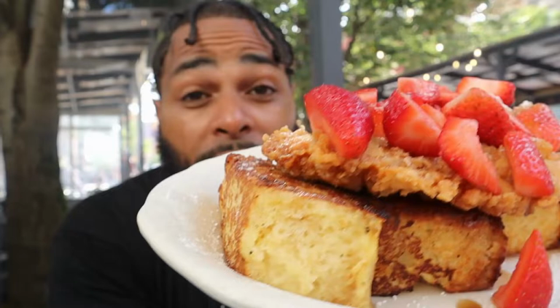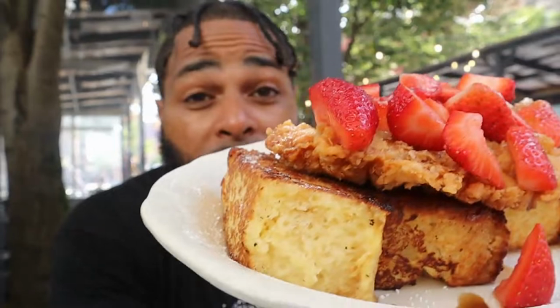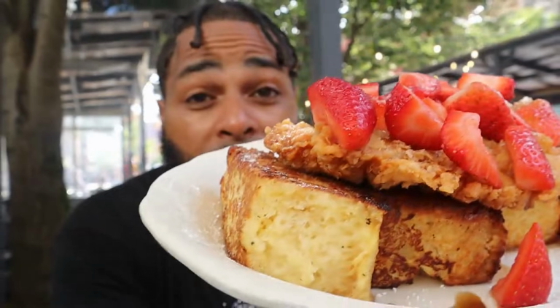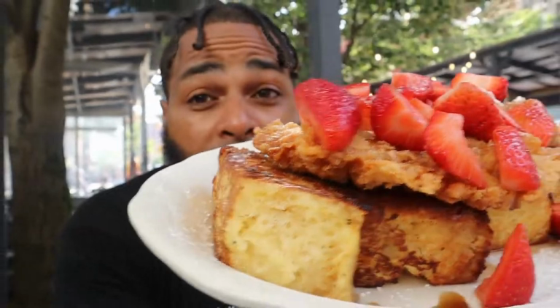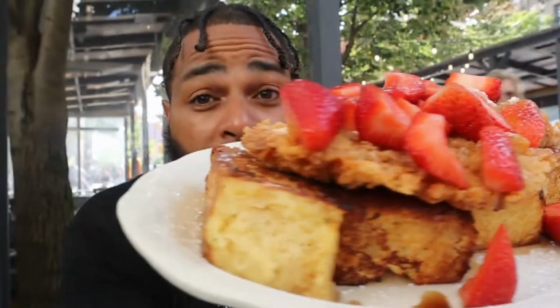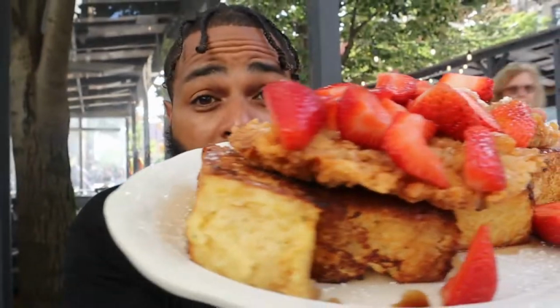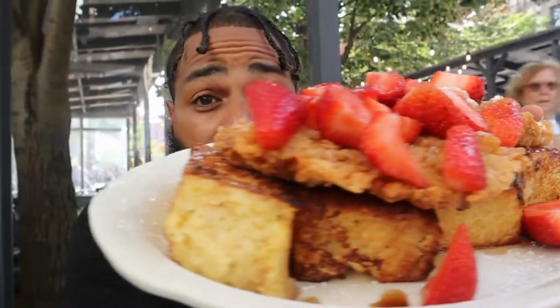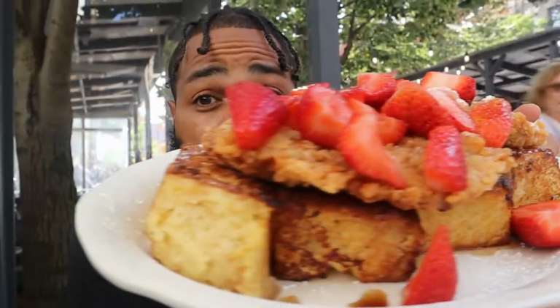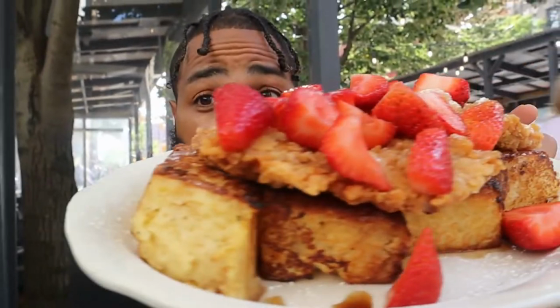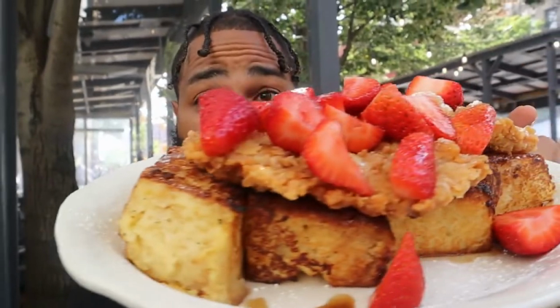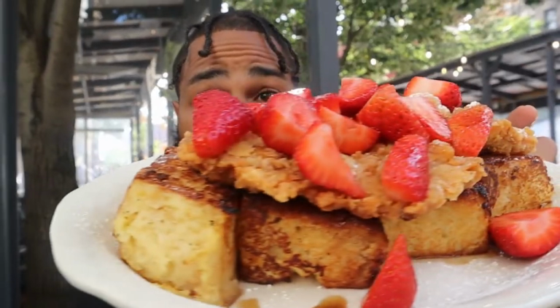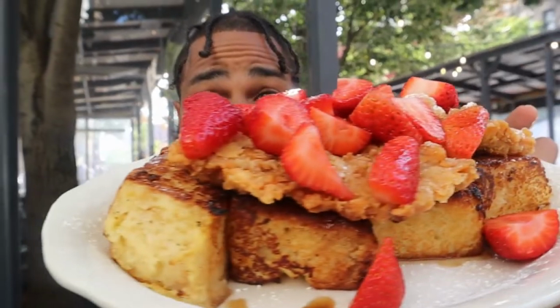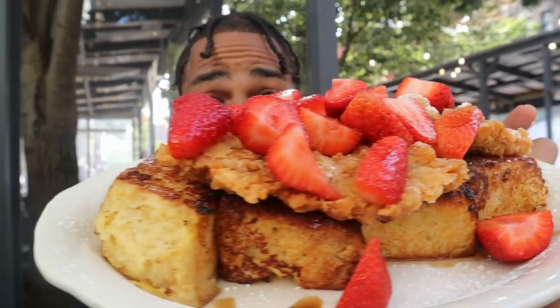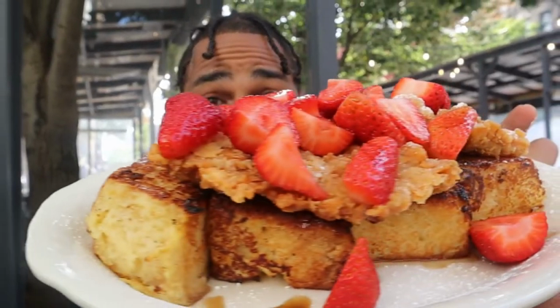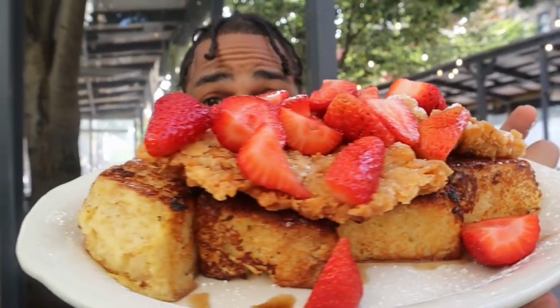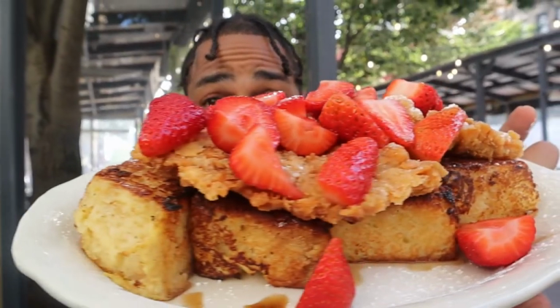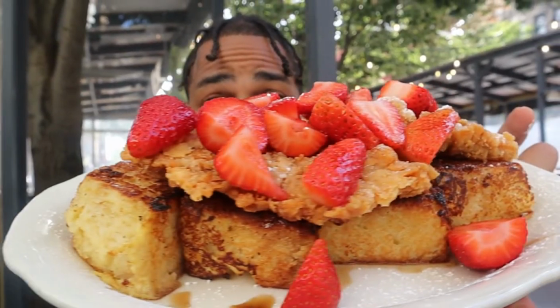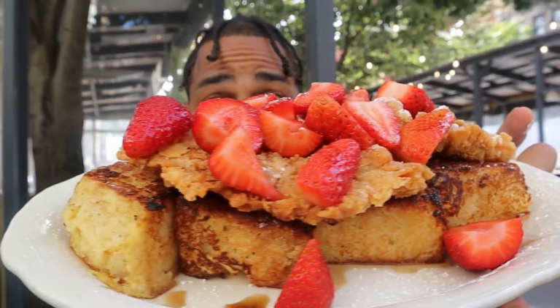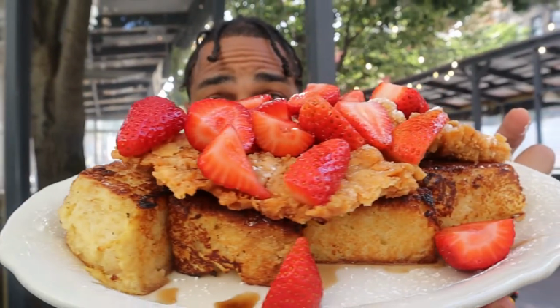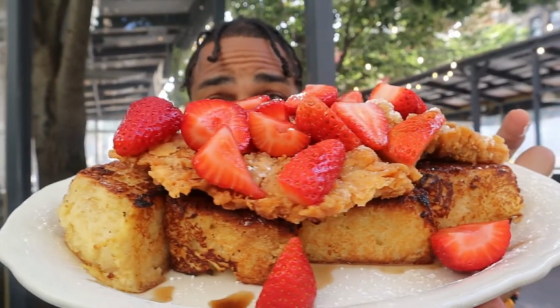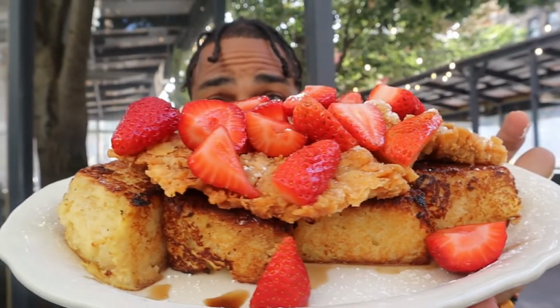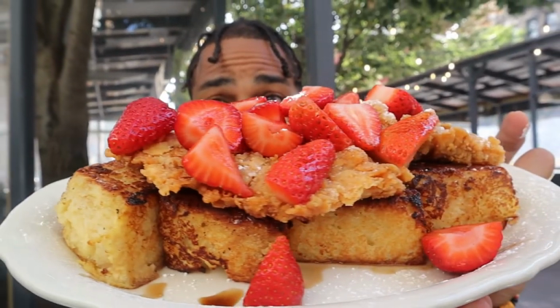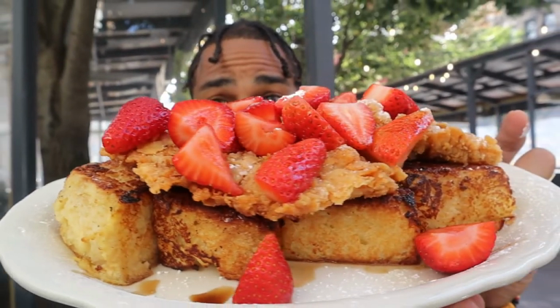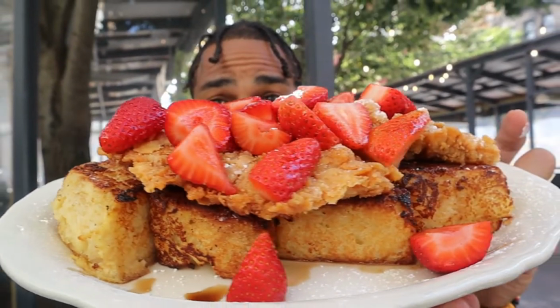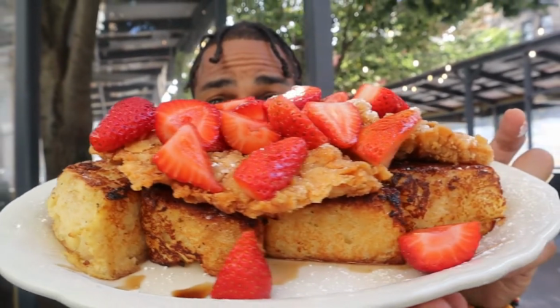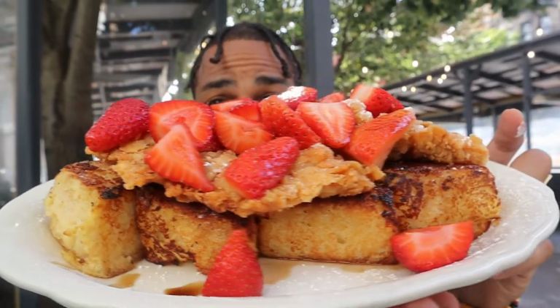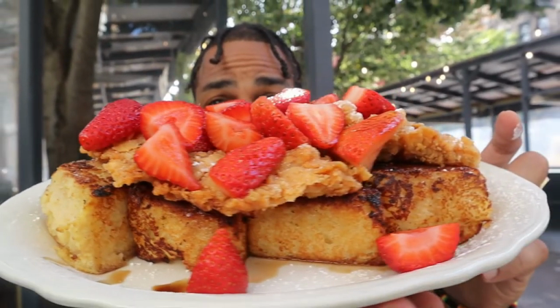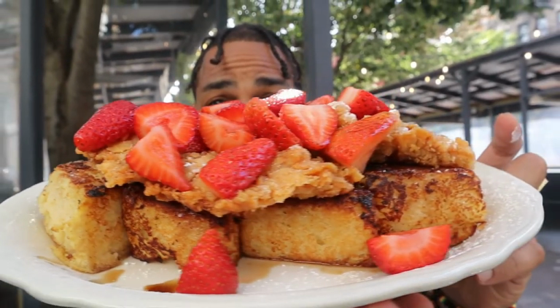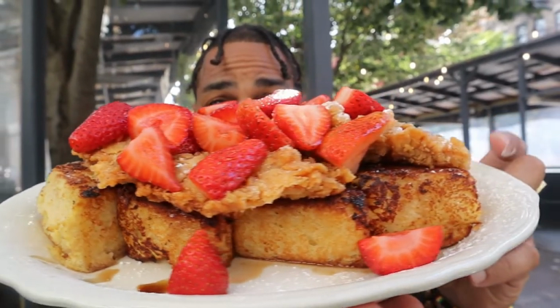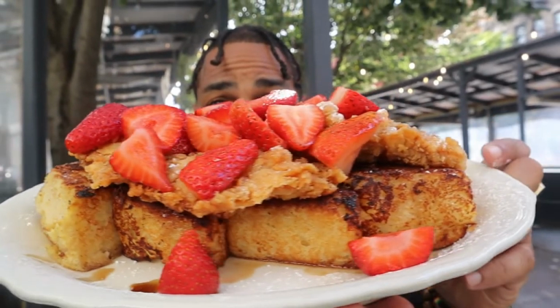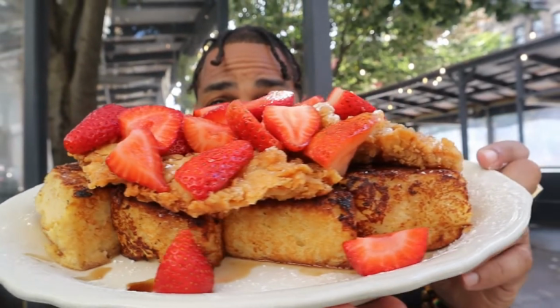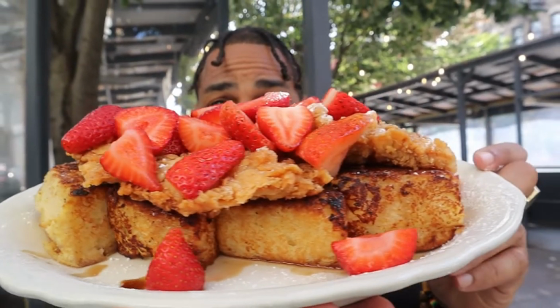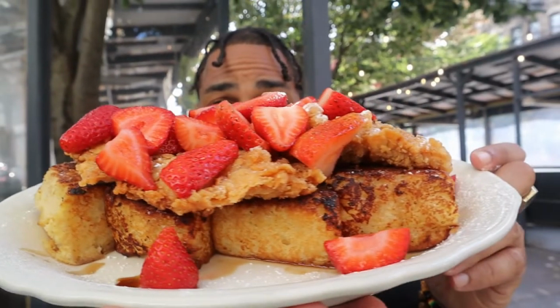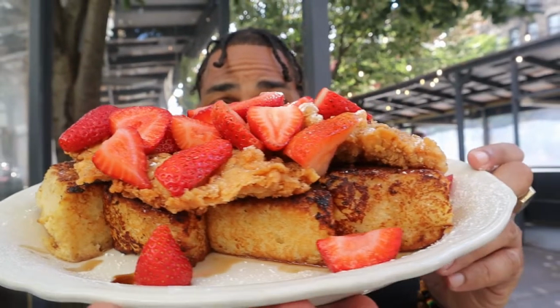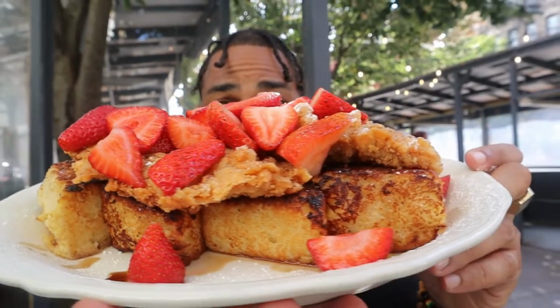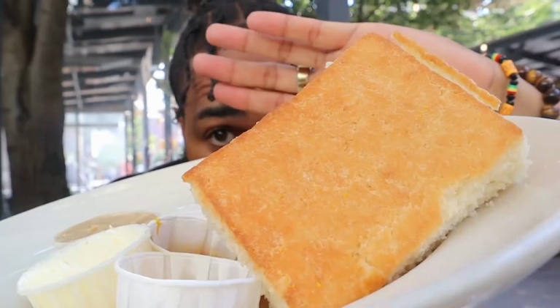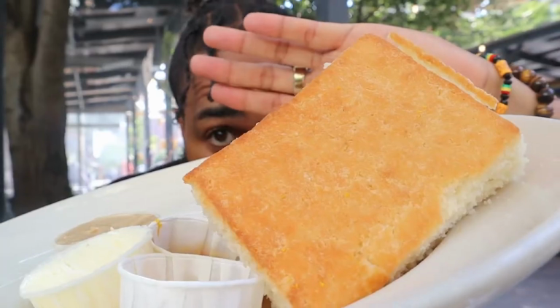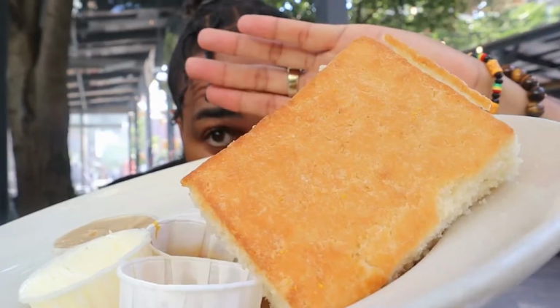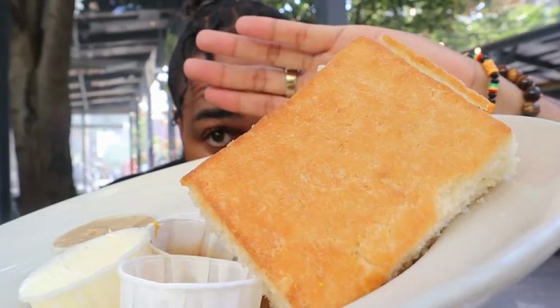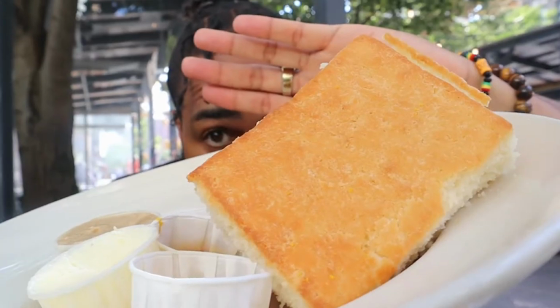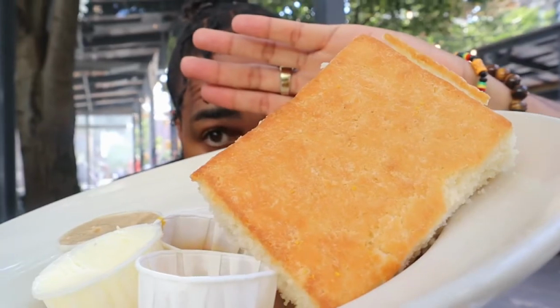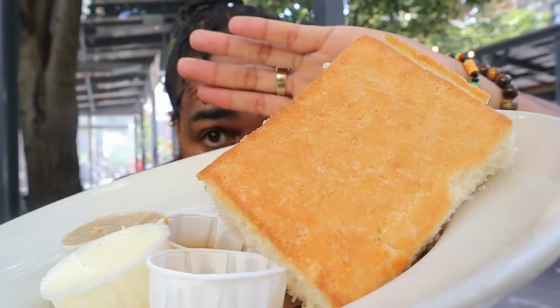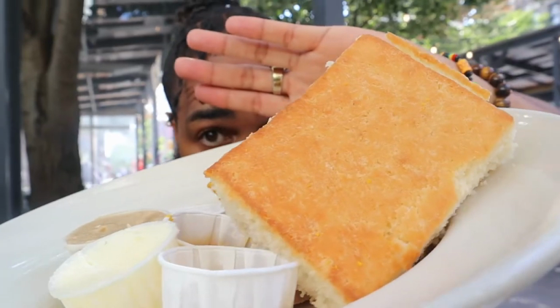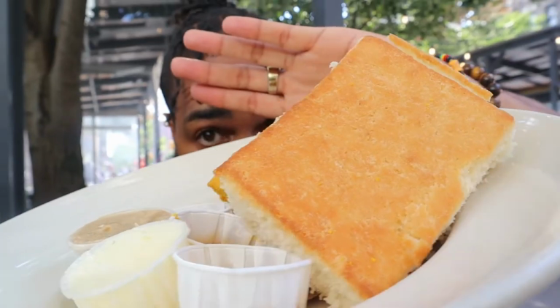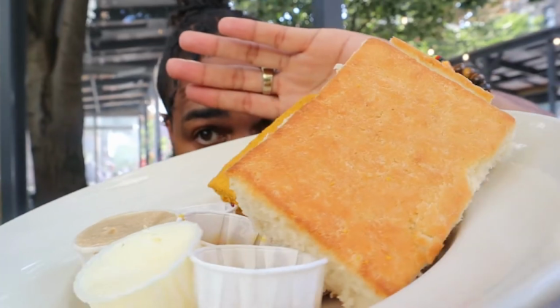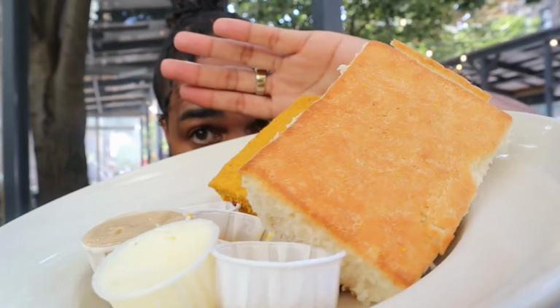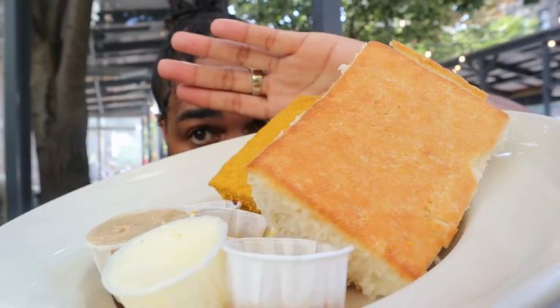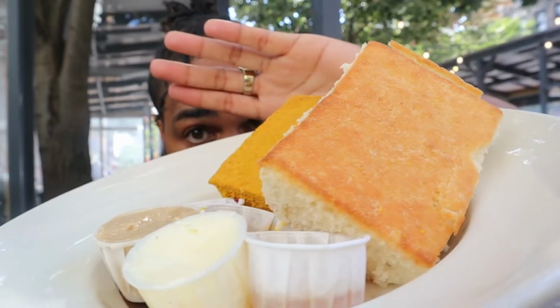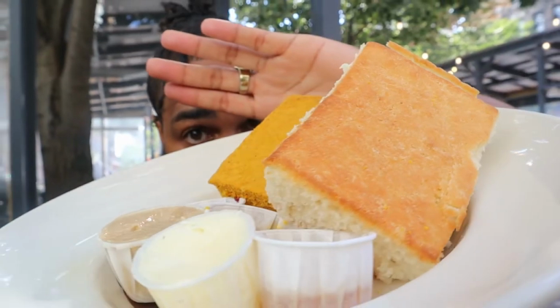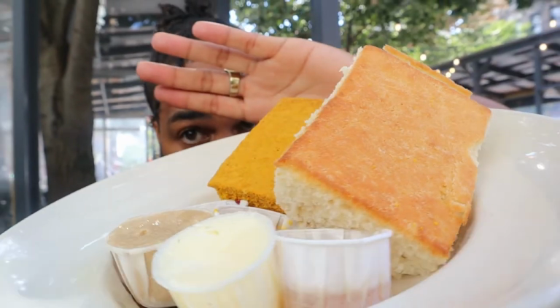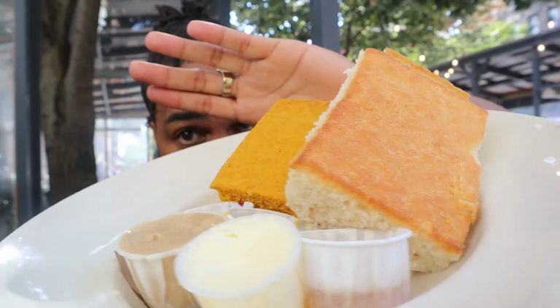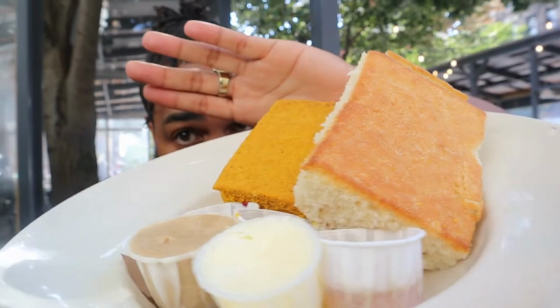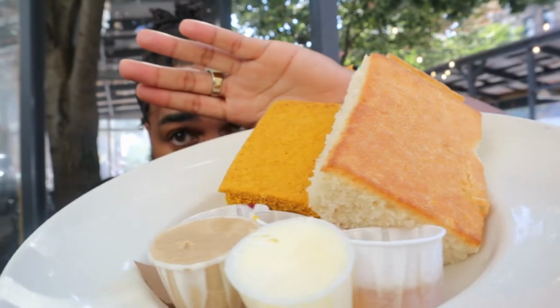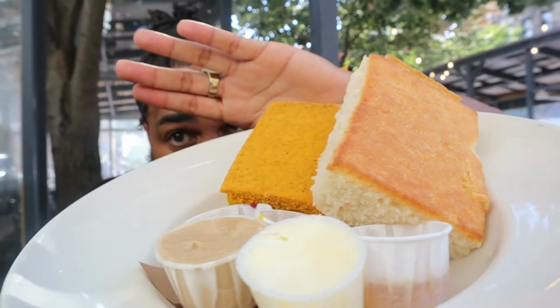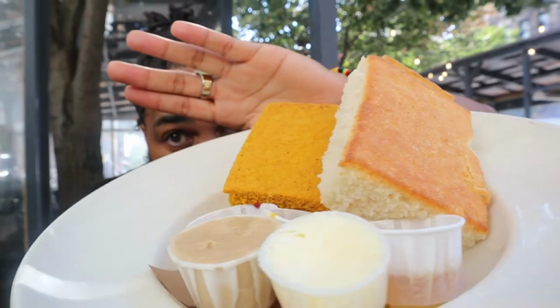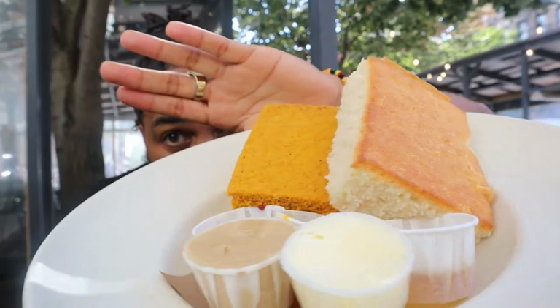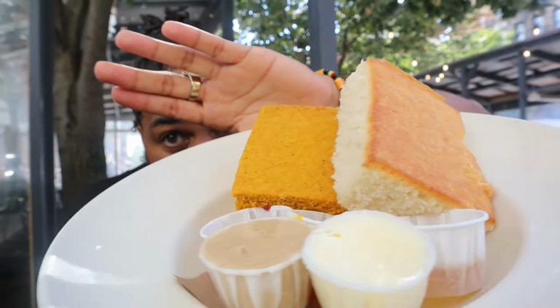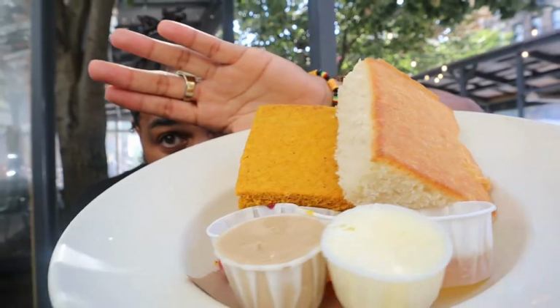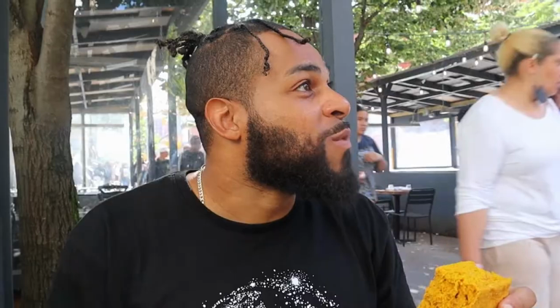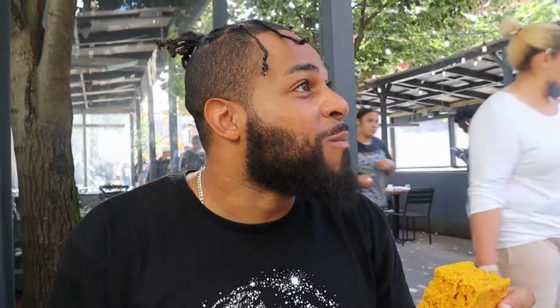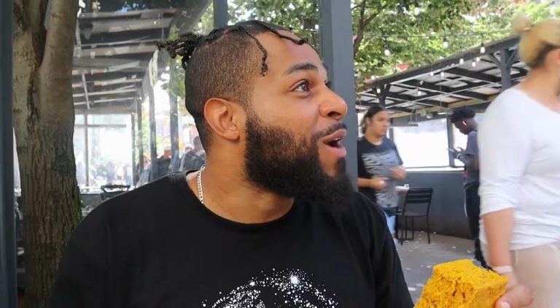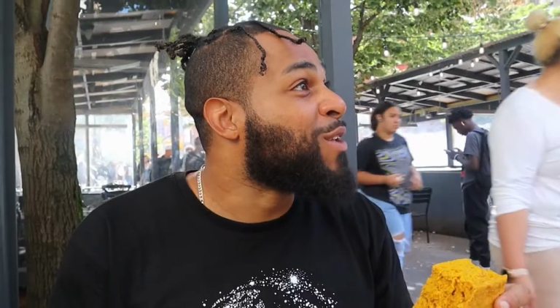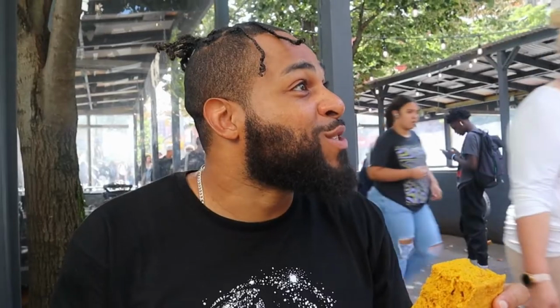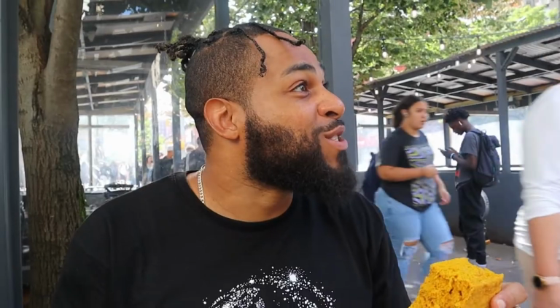Look at this thing. Oh my gosh, this thing is the size of my whole body. It's my YouTube.